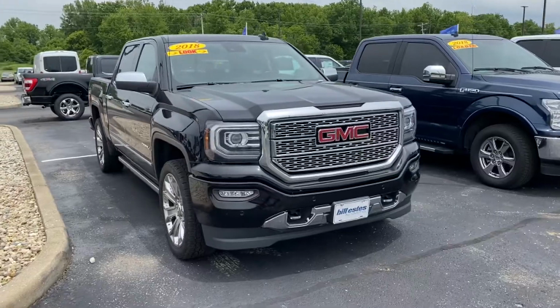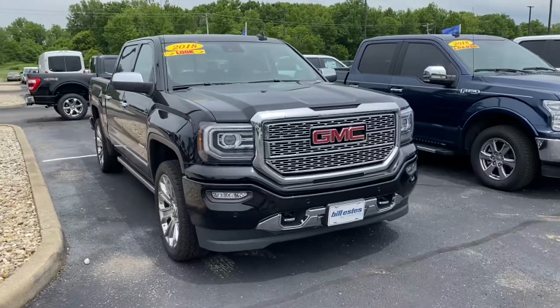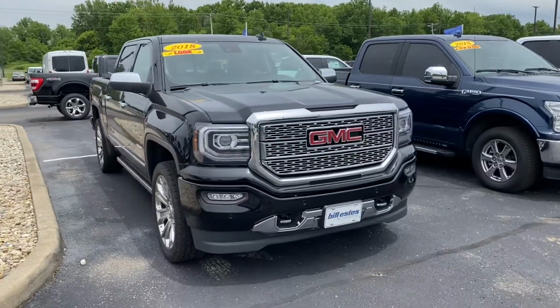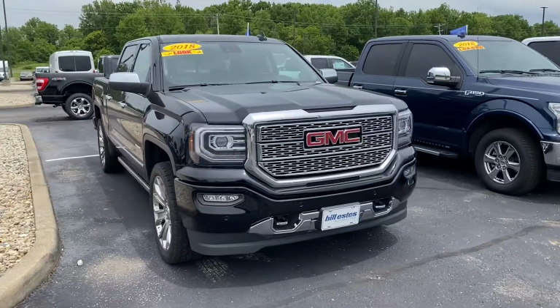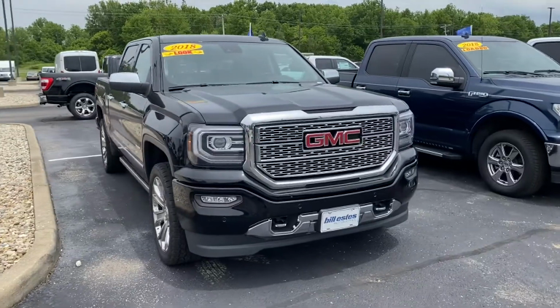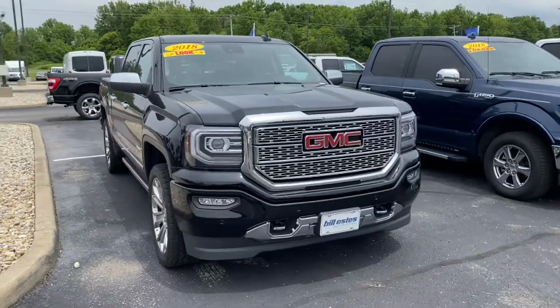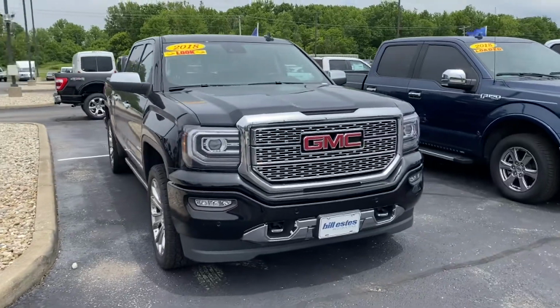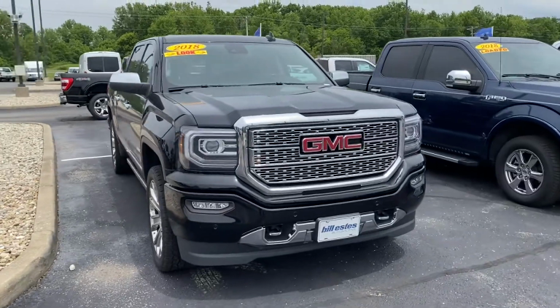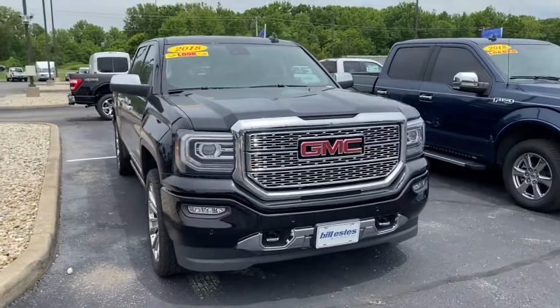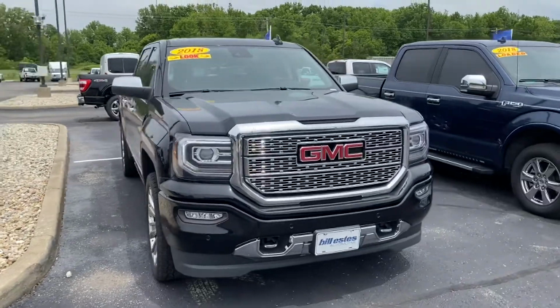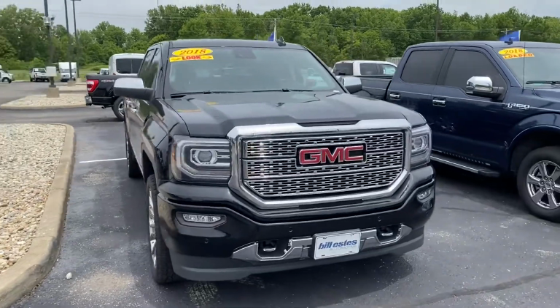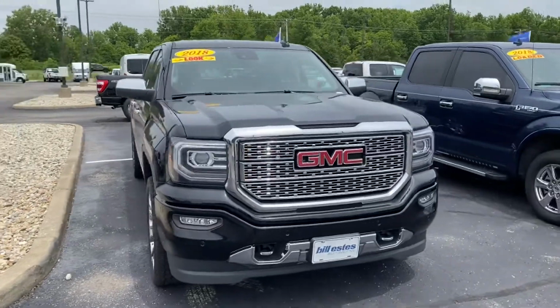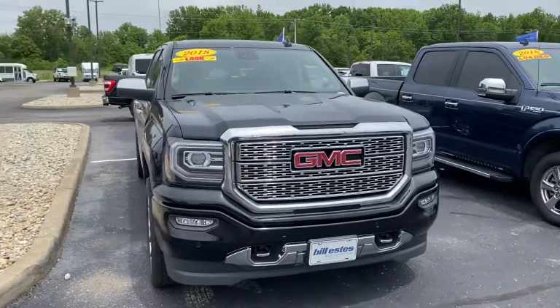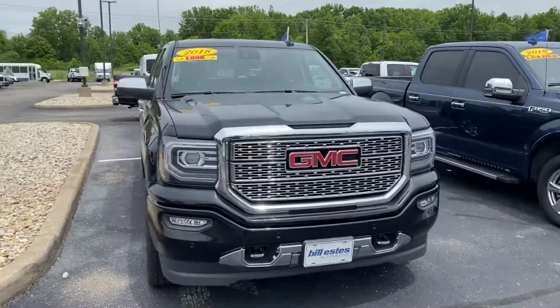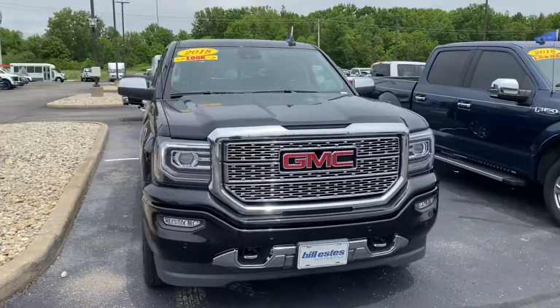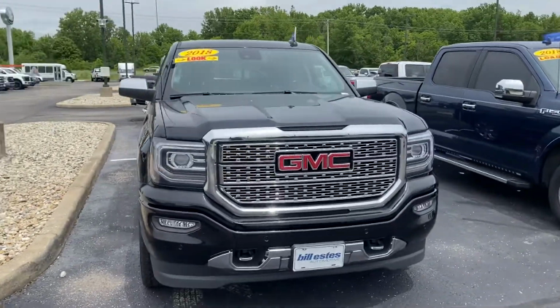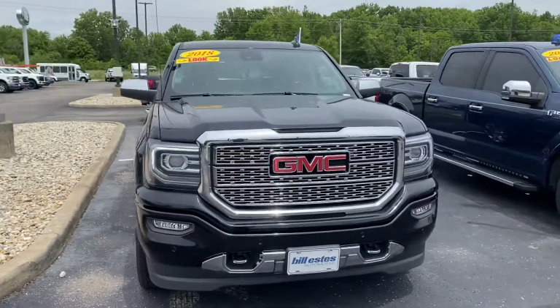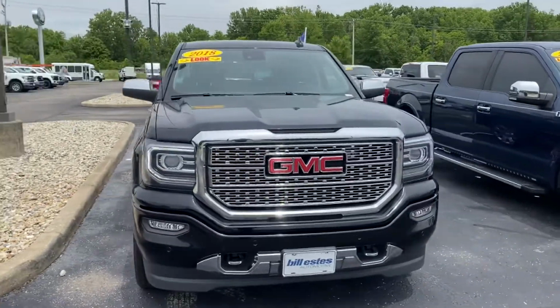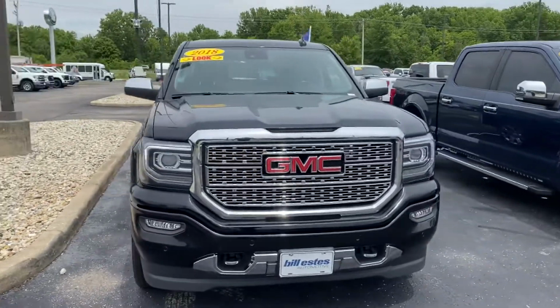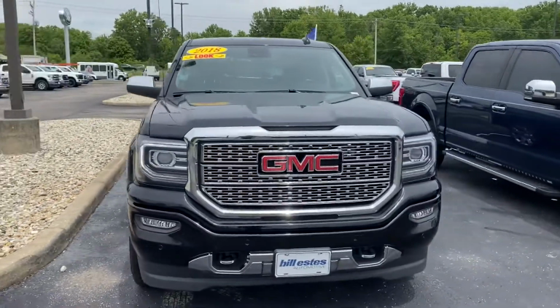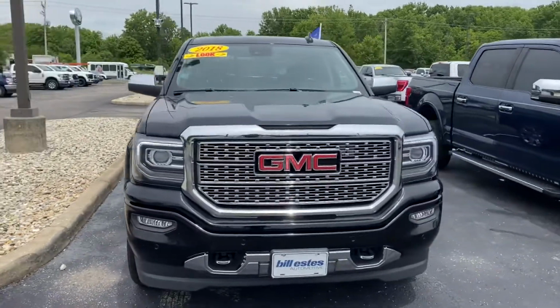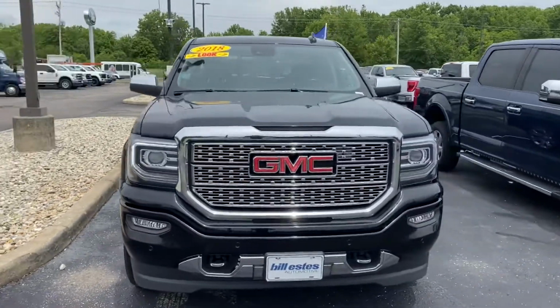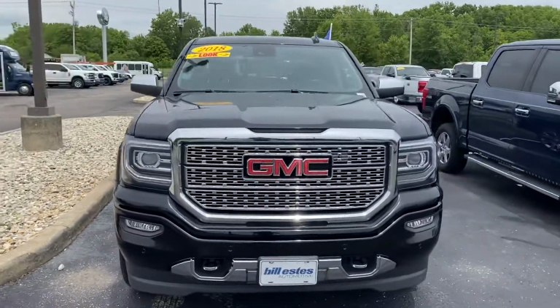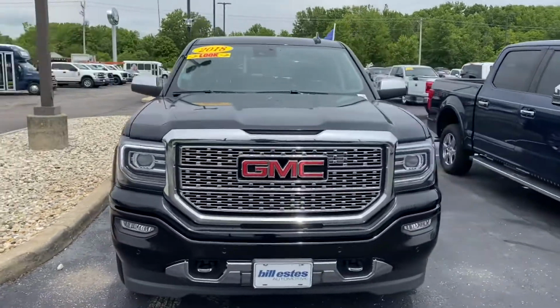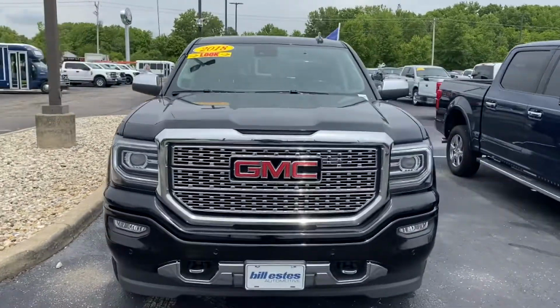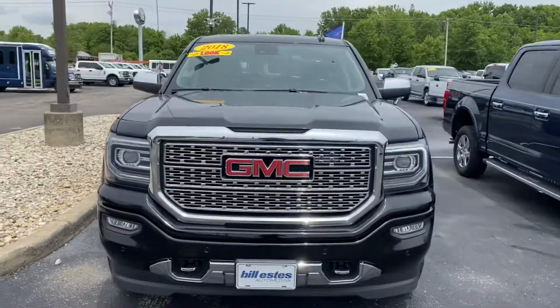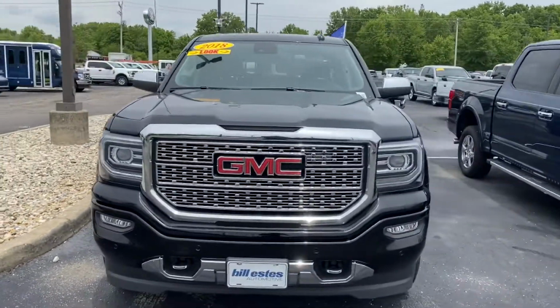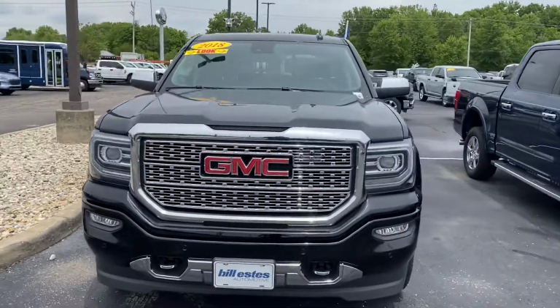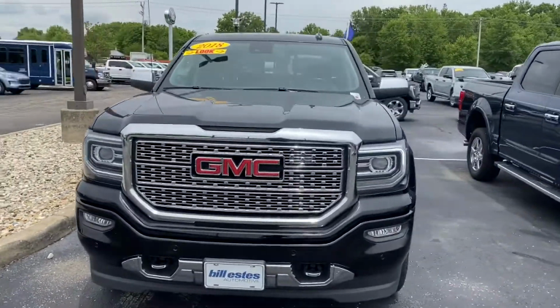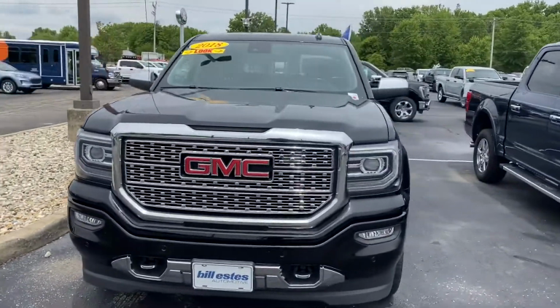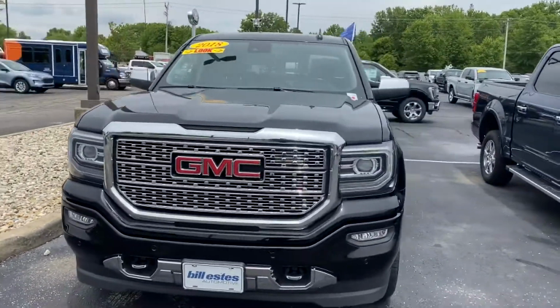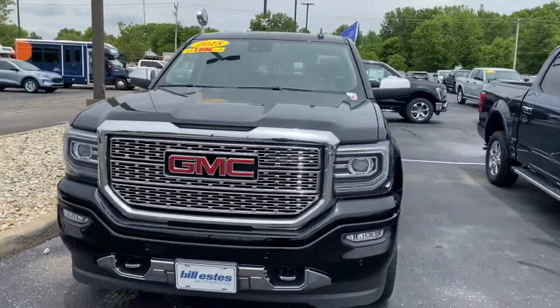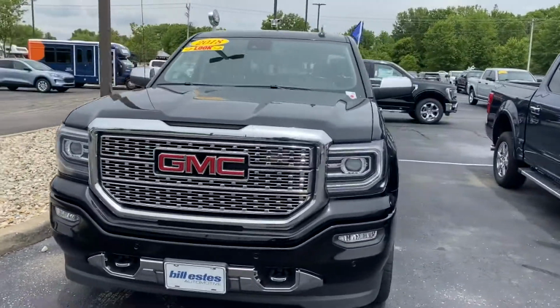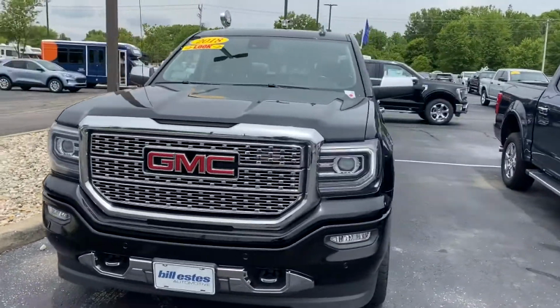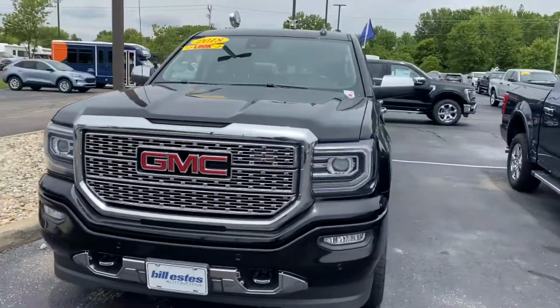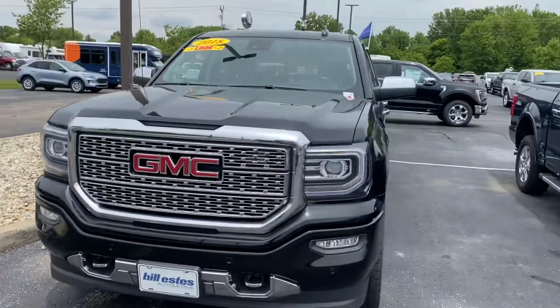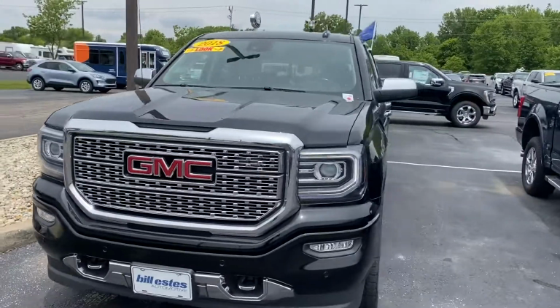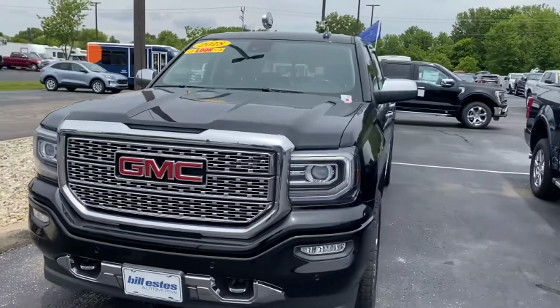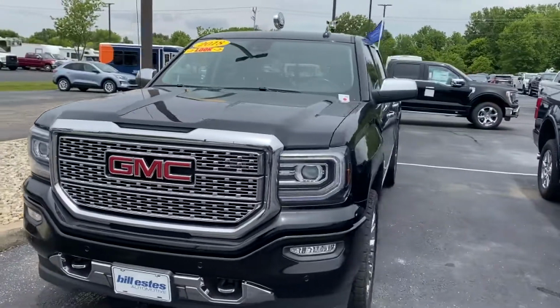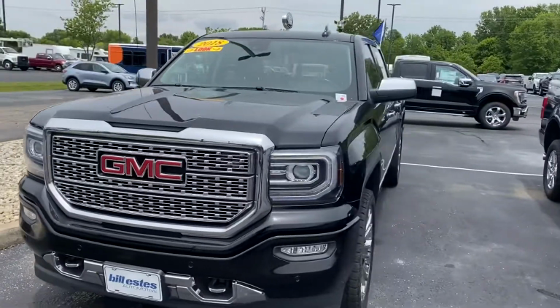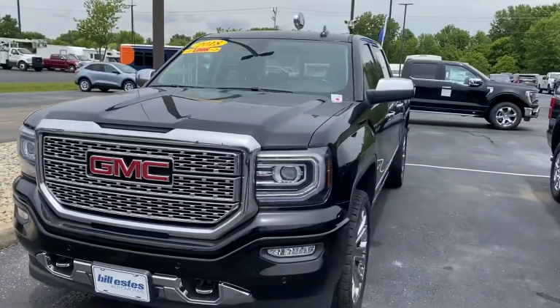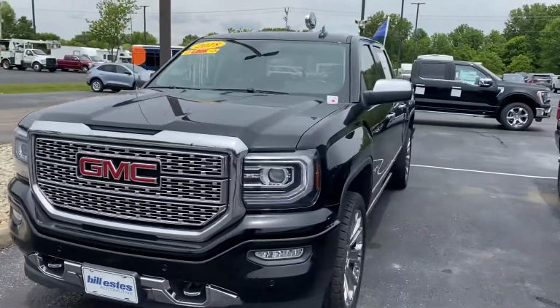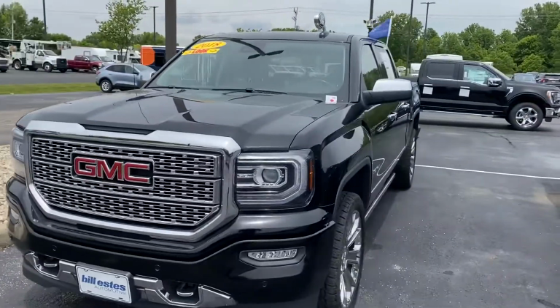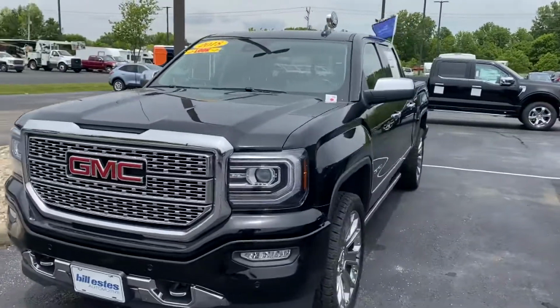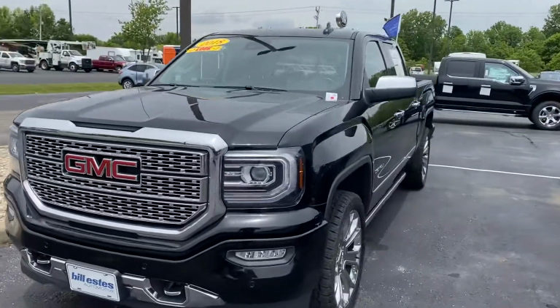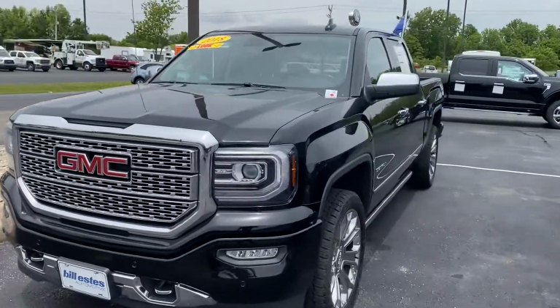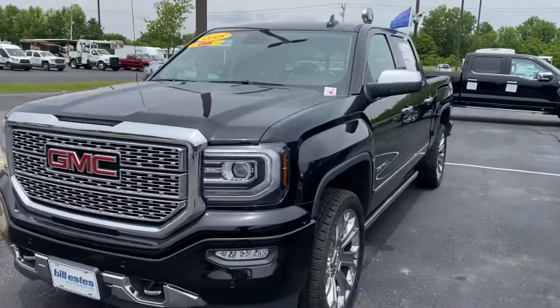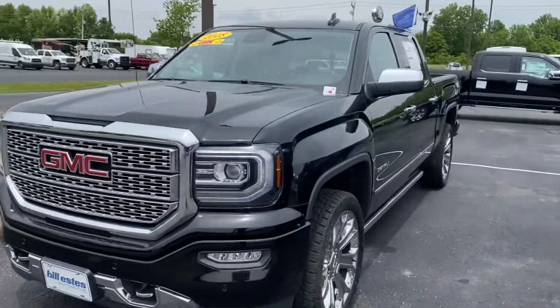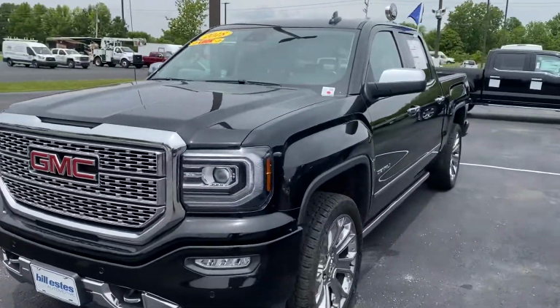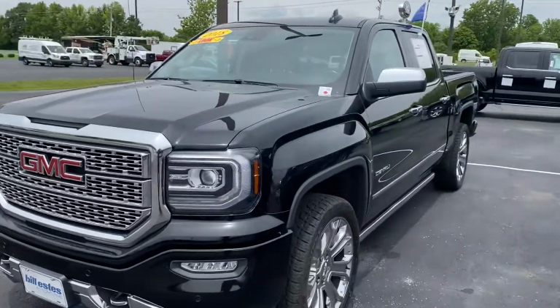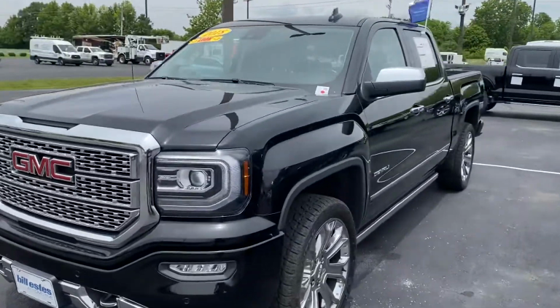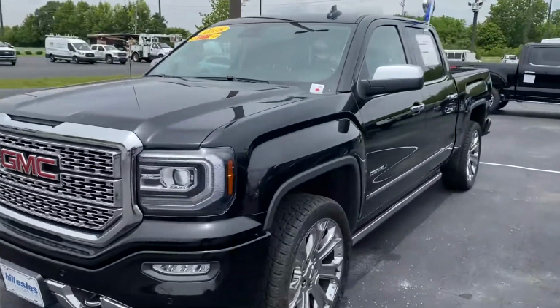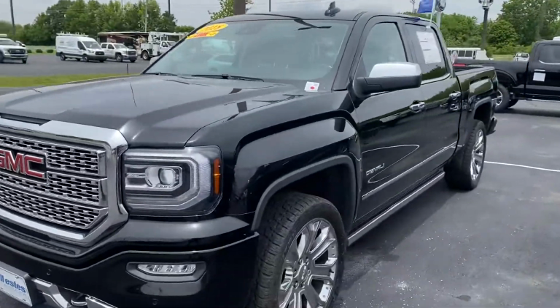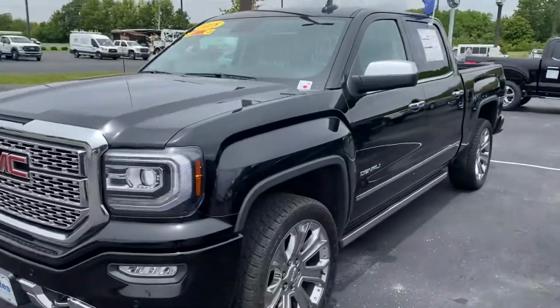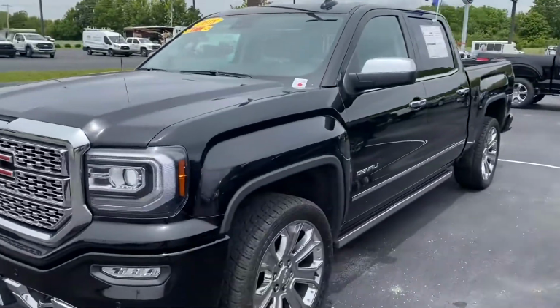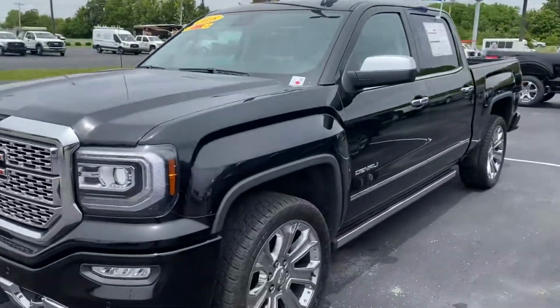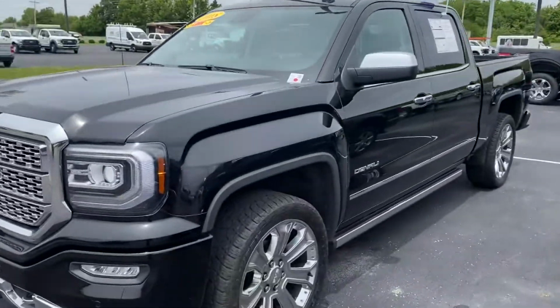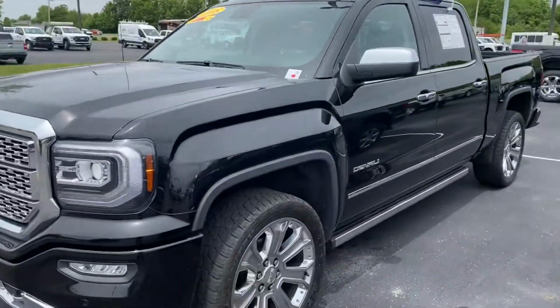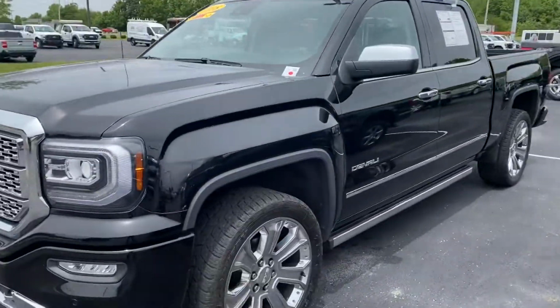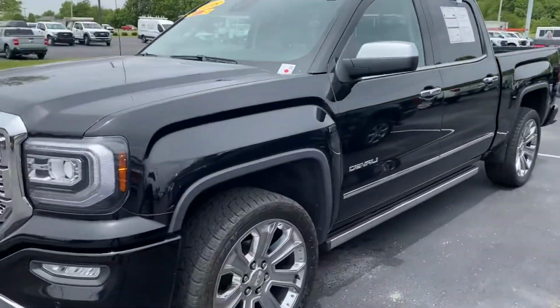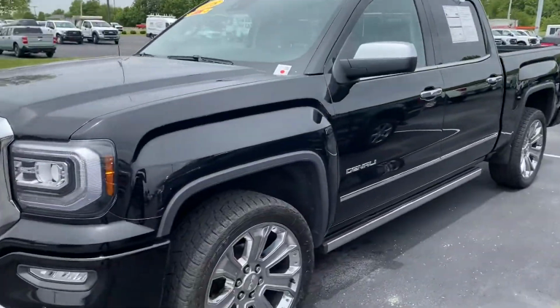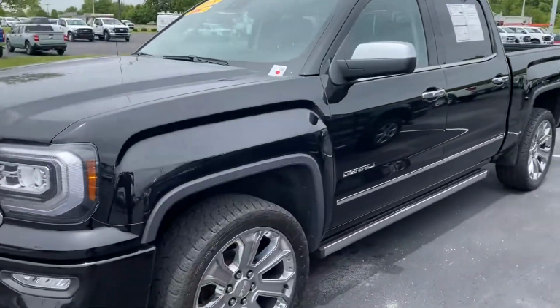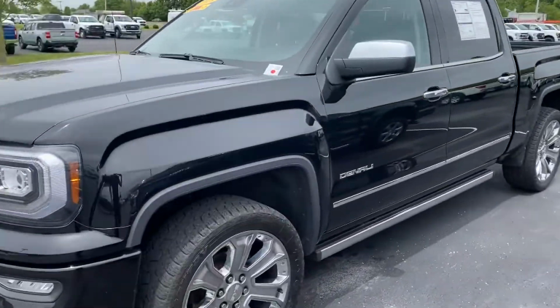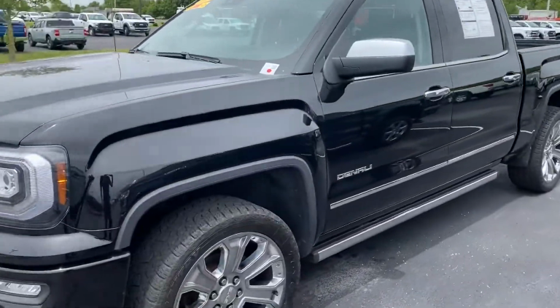Good afternoon, this is Scott with Bill S's Ford. Here's our 2018 GMC Sierra 1500 Denali edition.